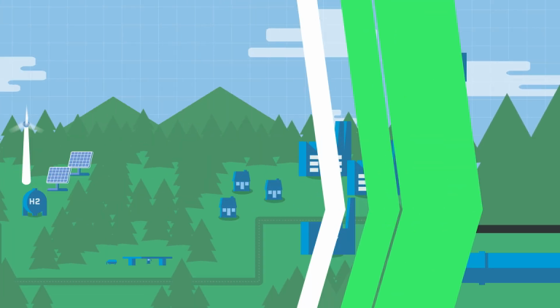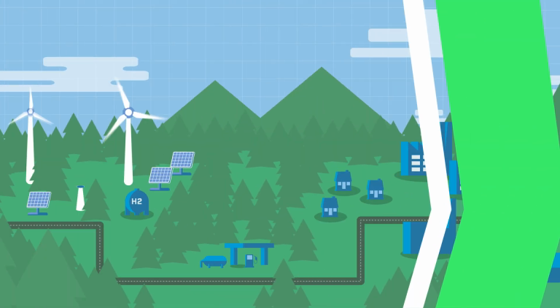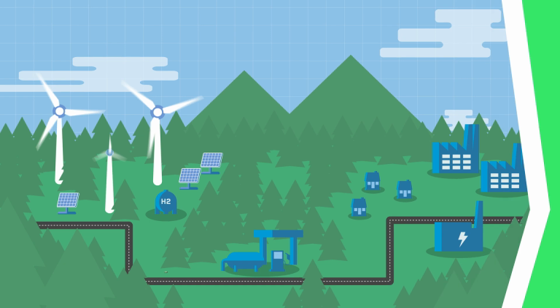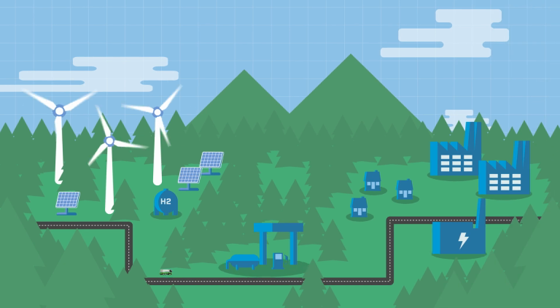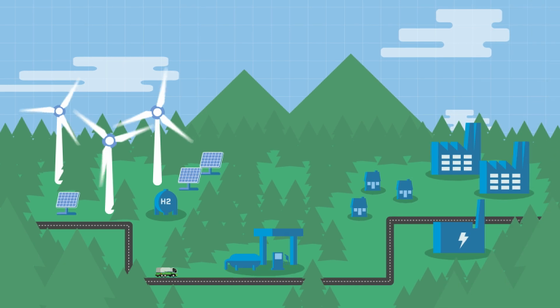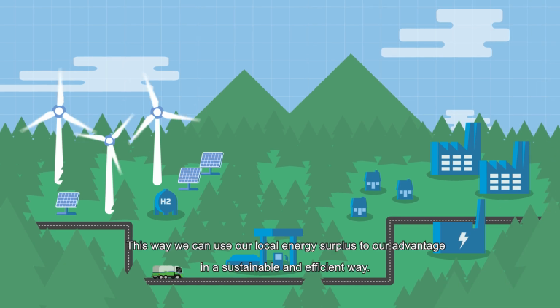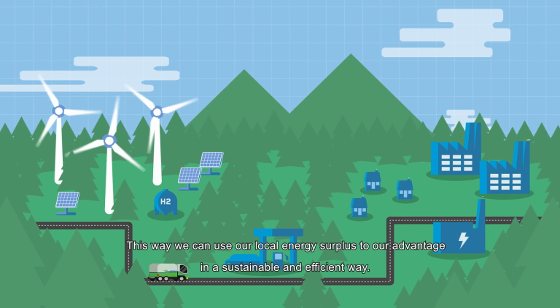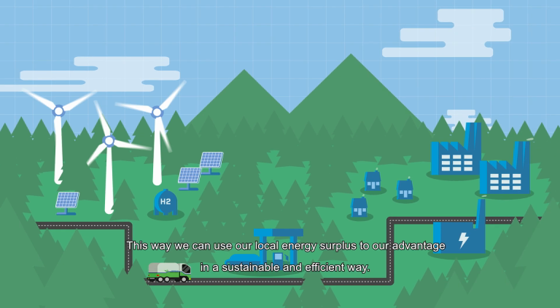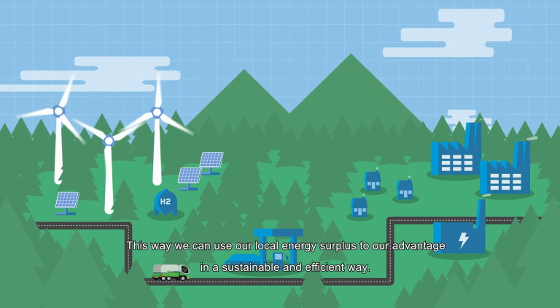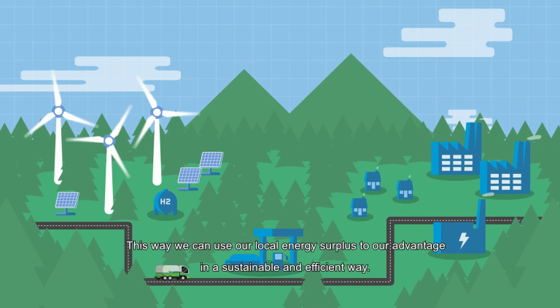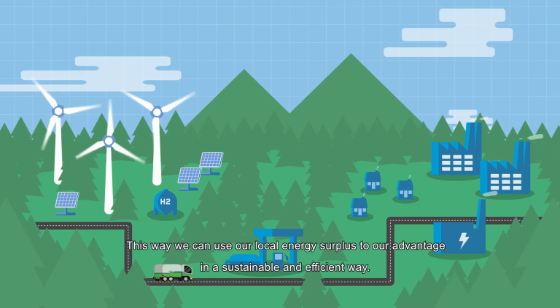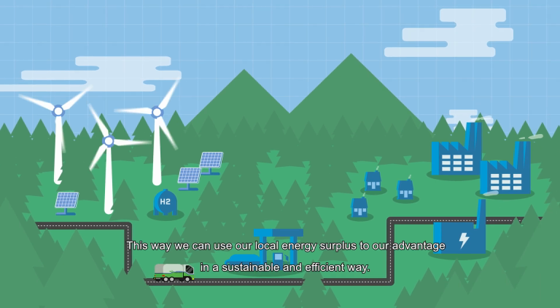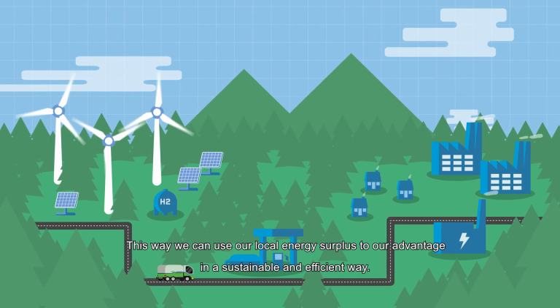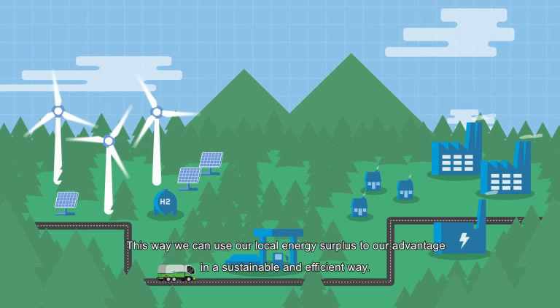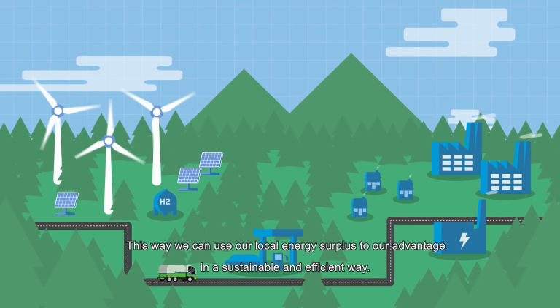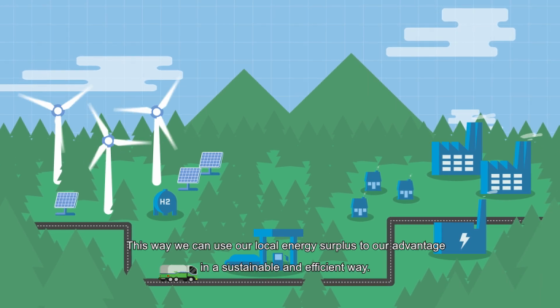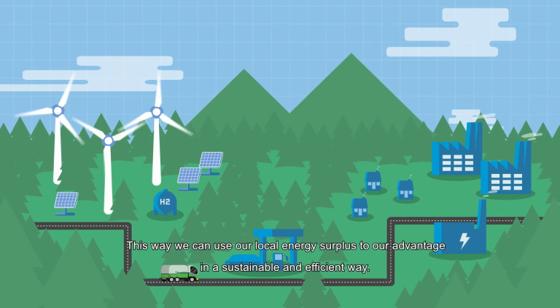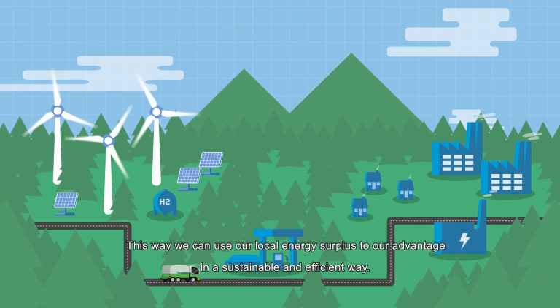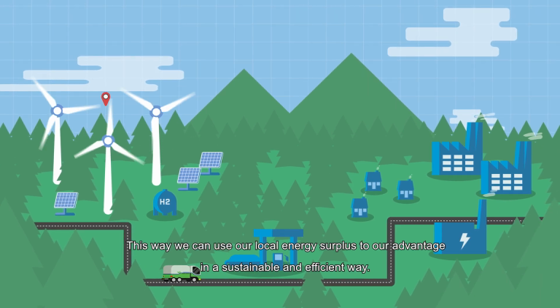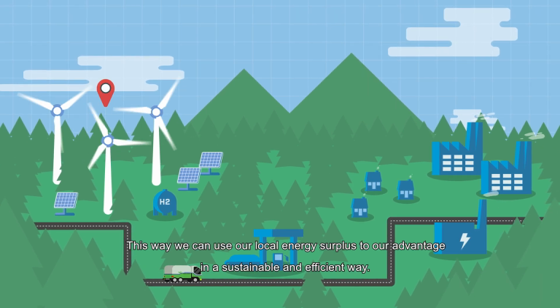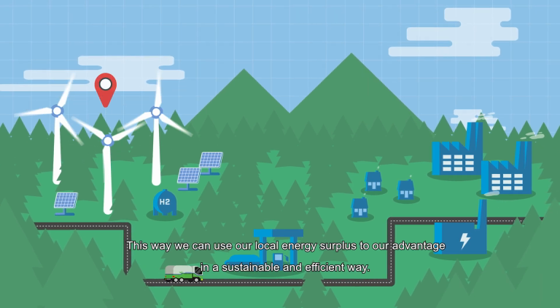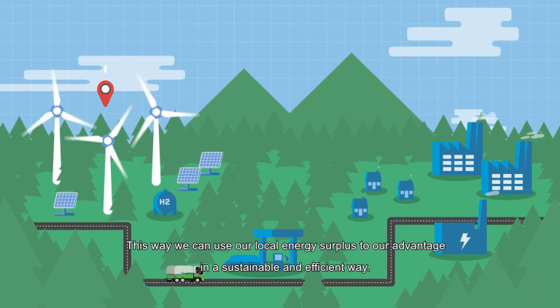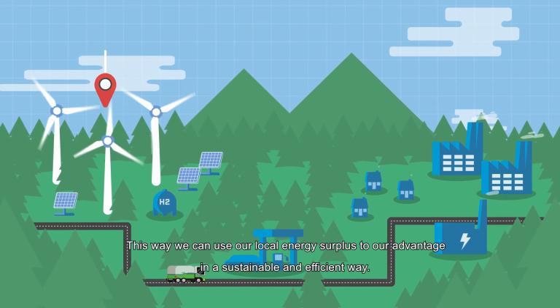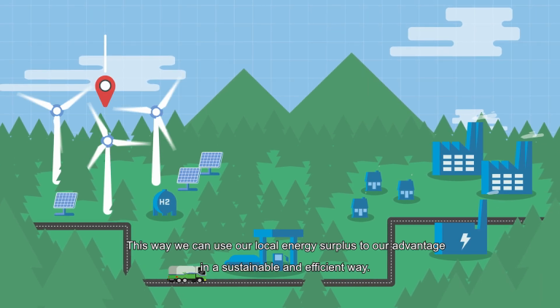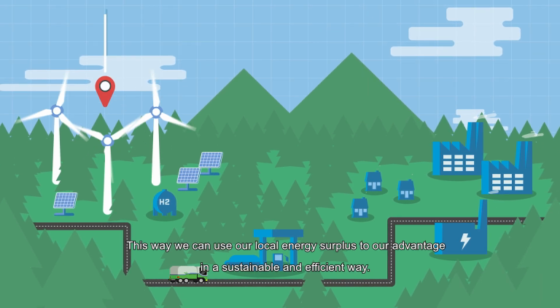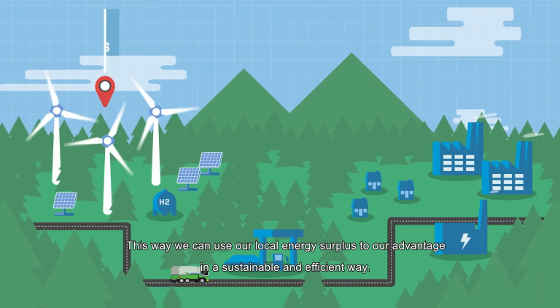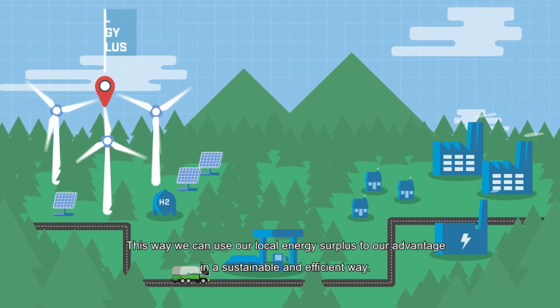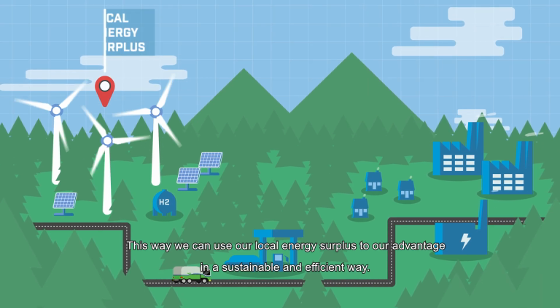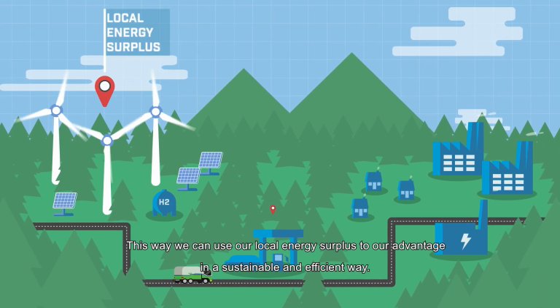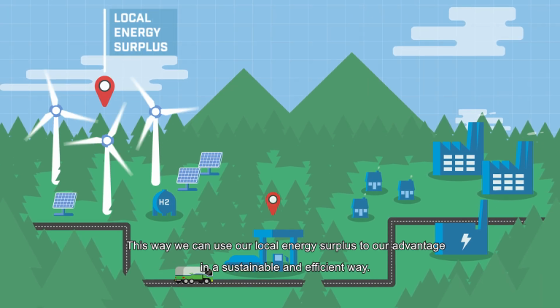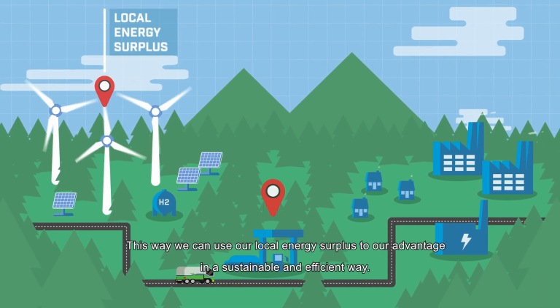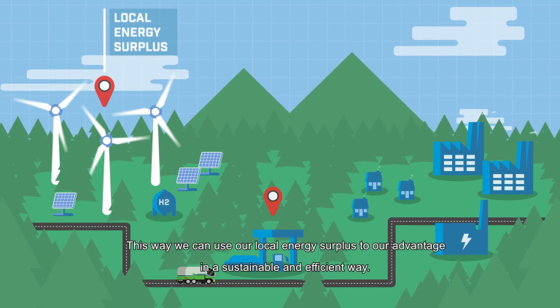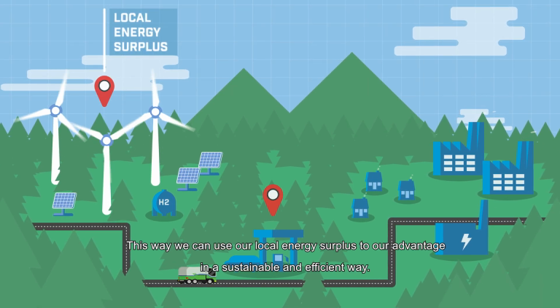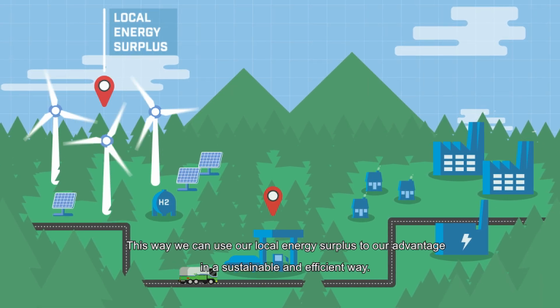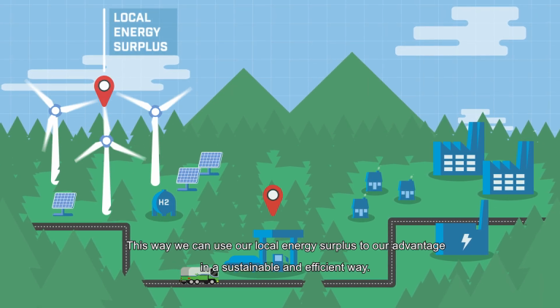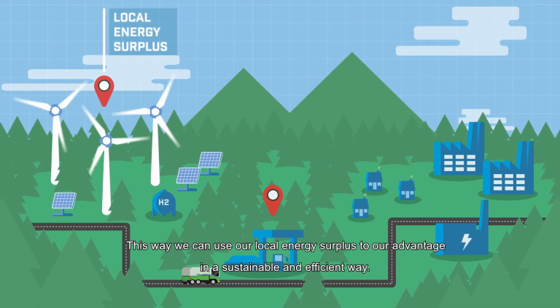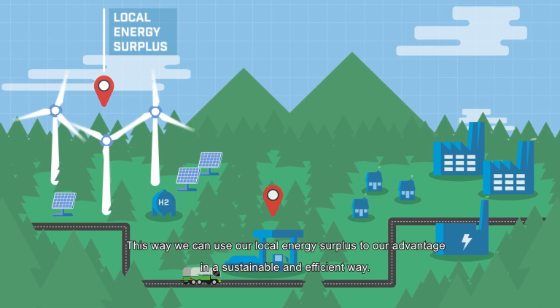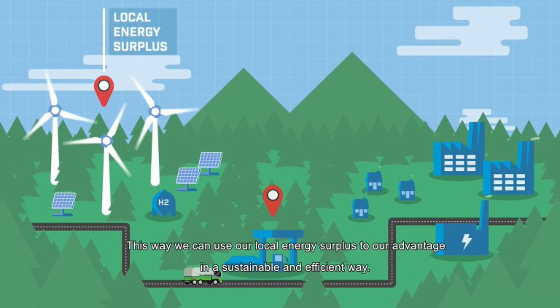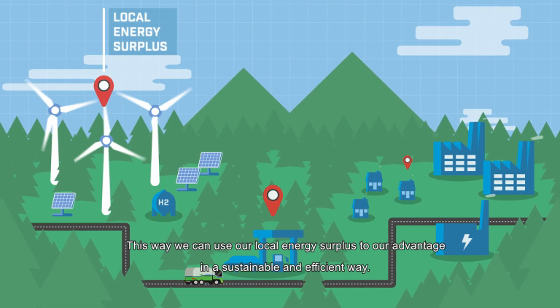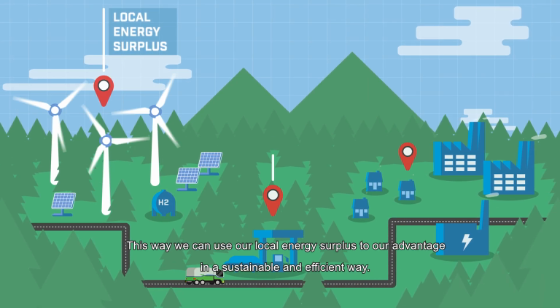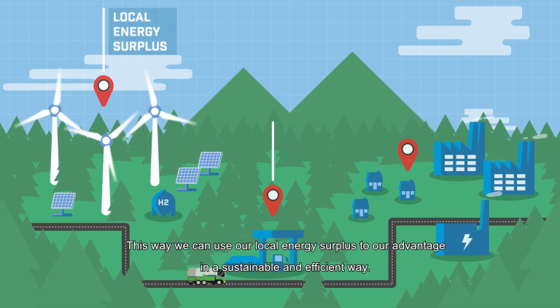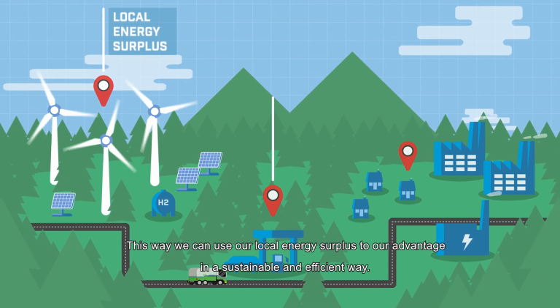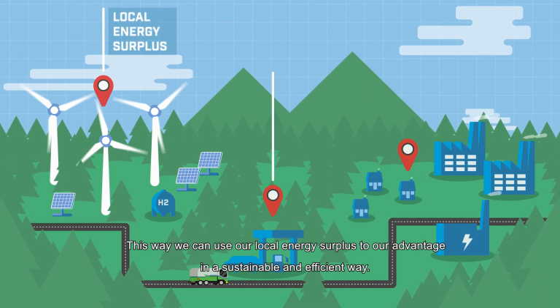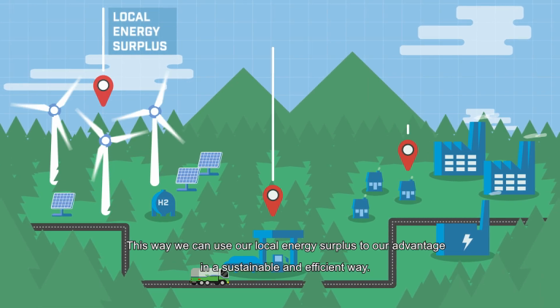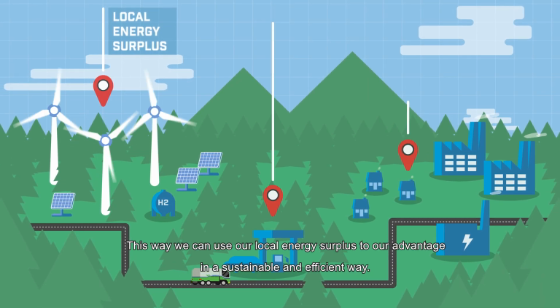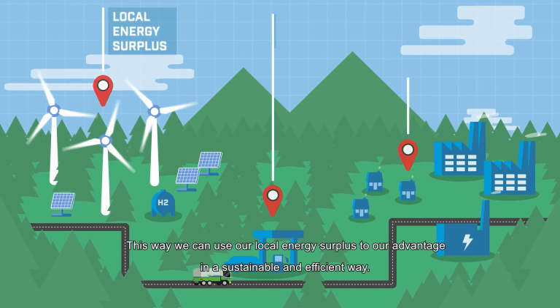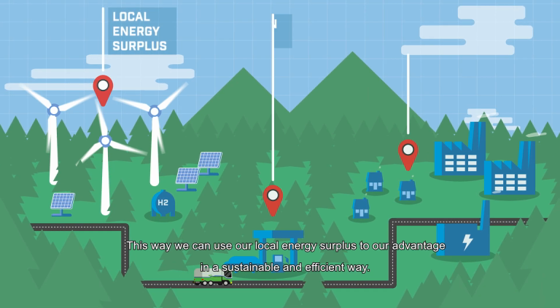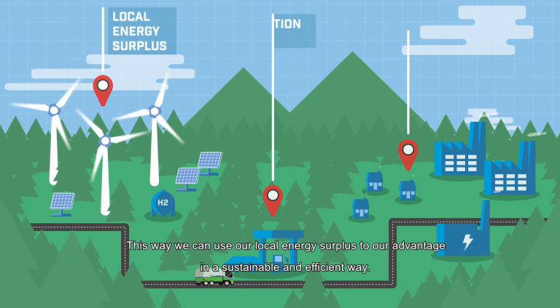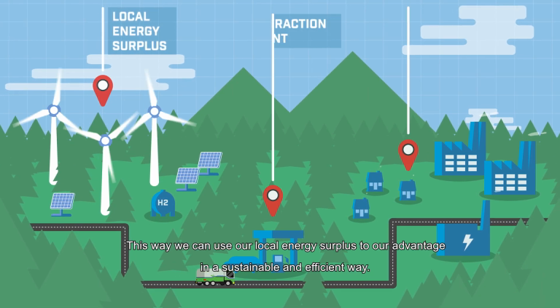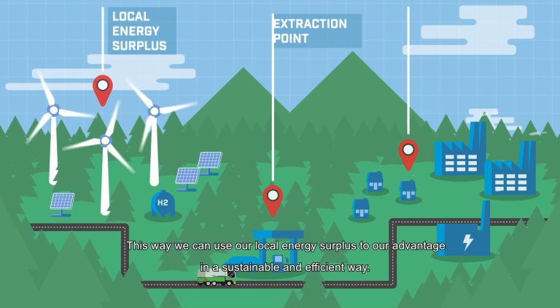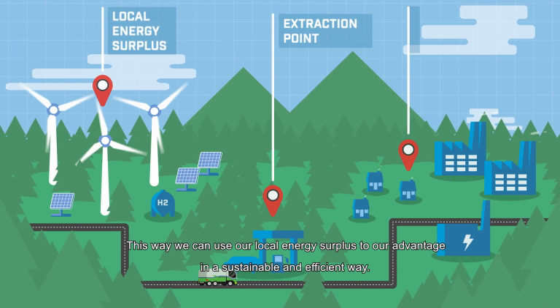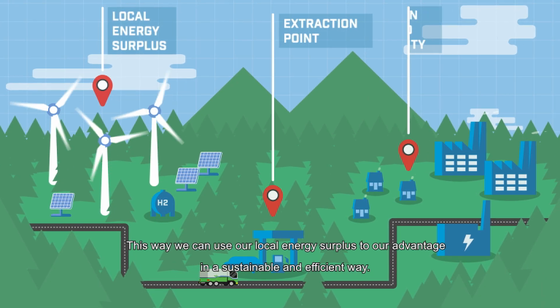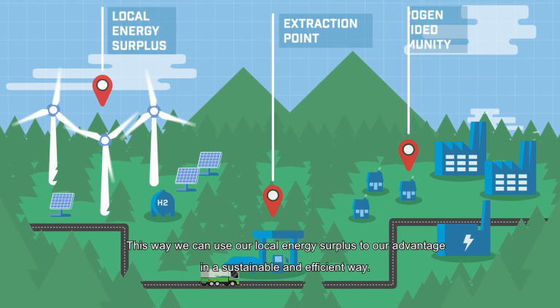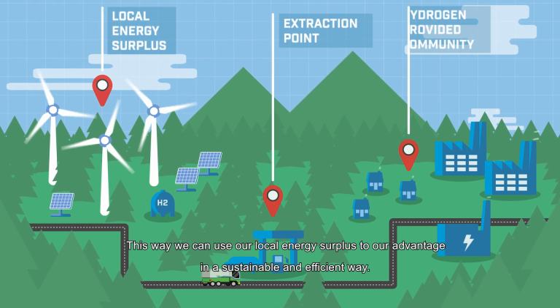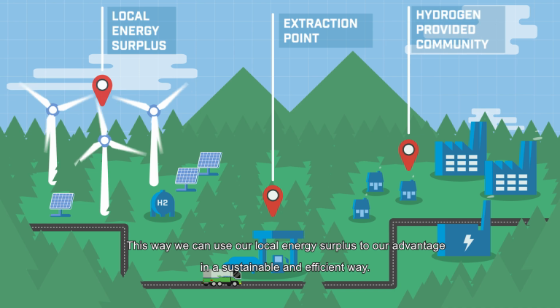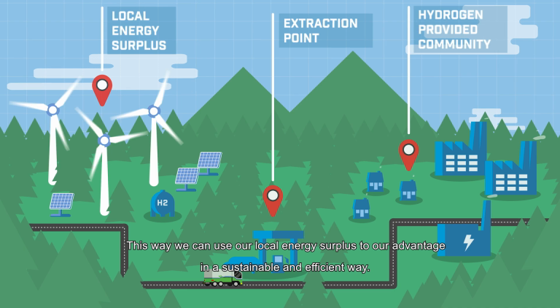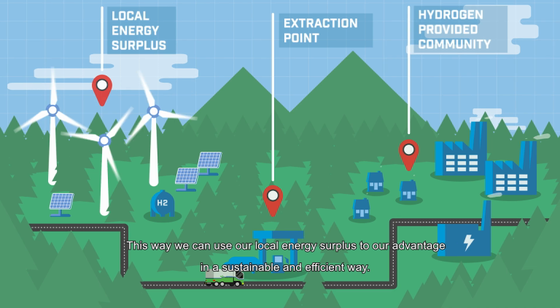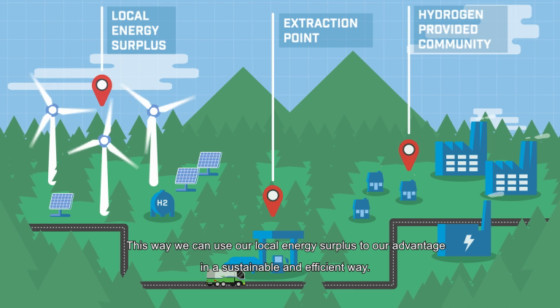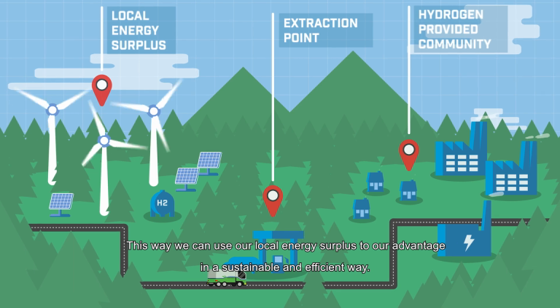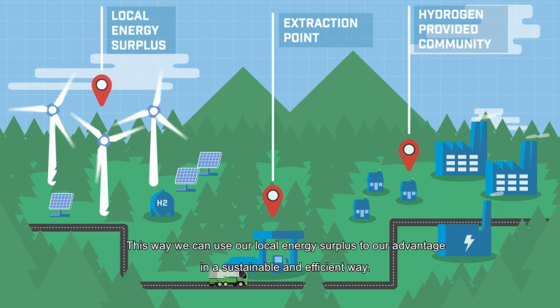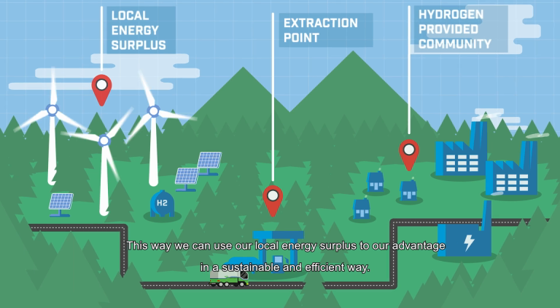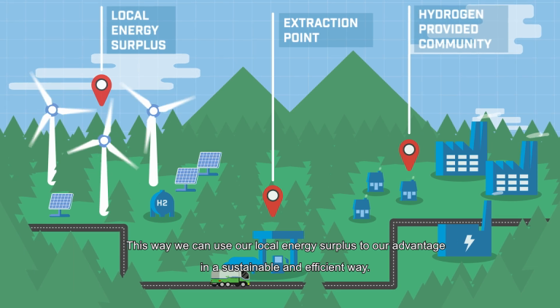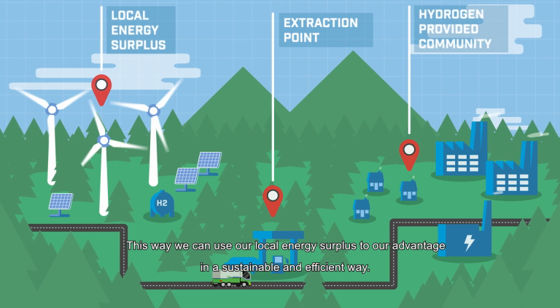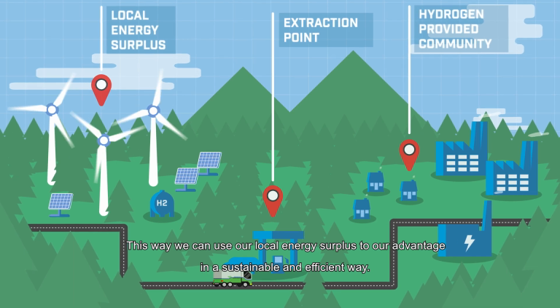This way, we can use our local energy surplus to our advantage in a sustainable and efficient way.